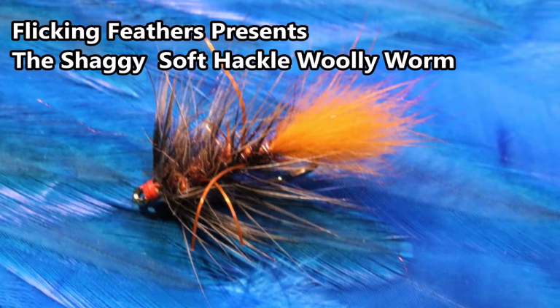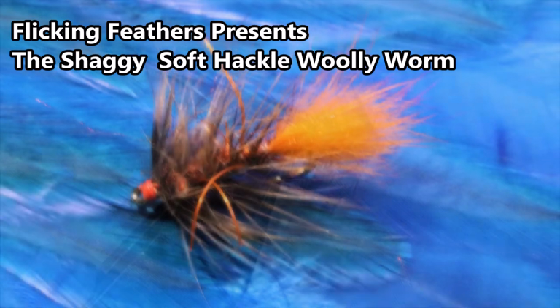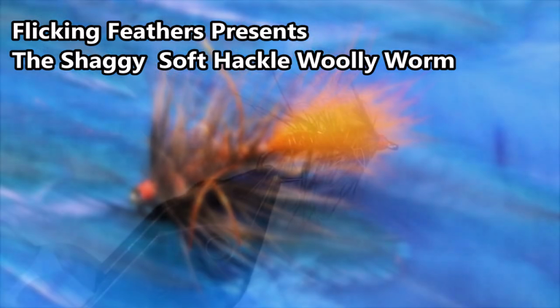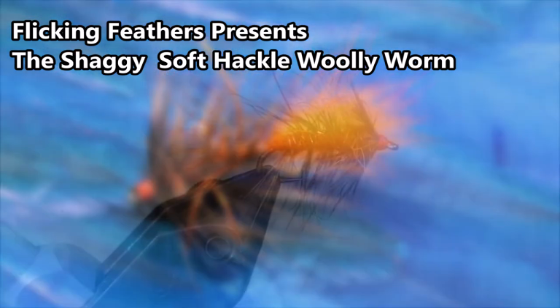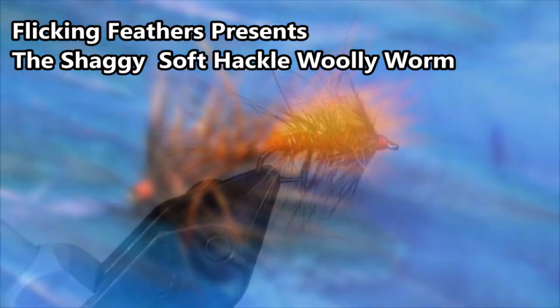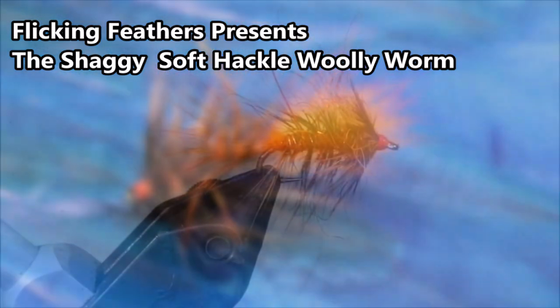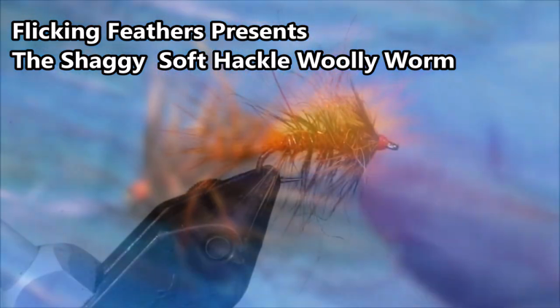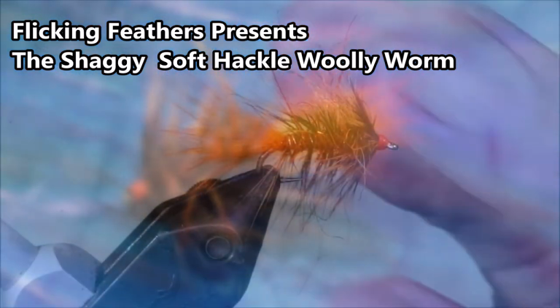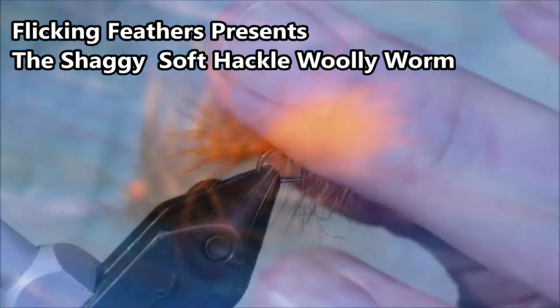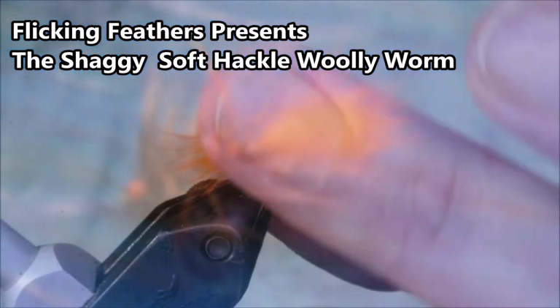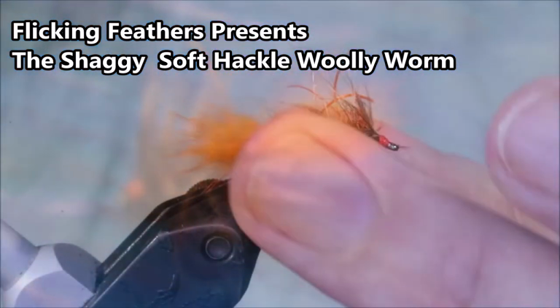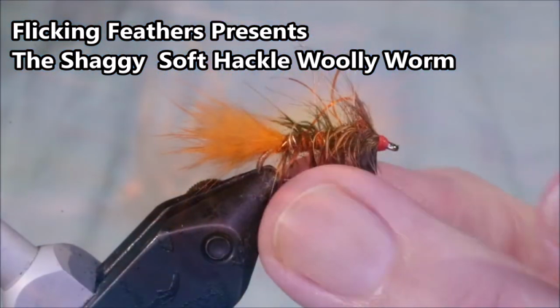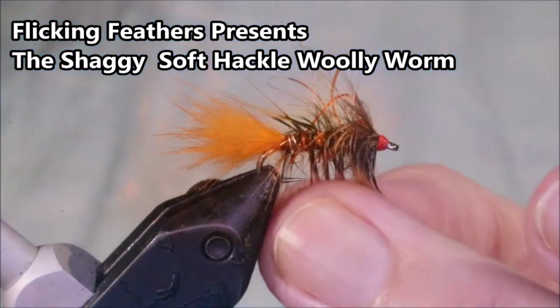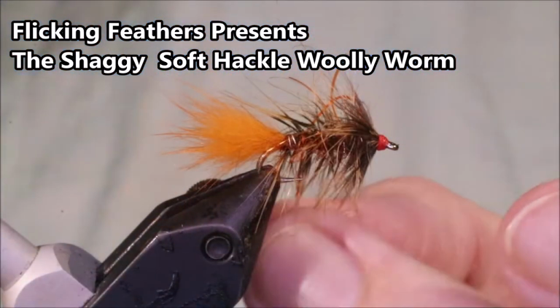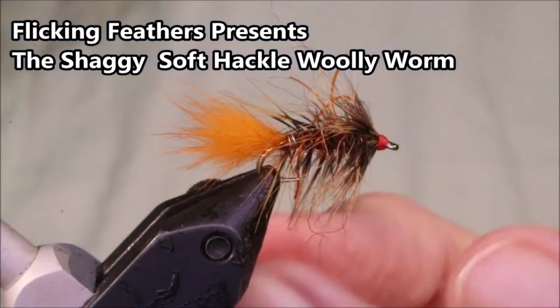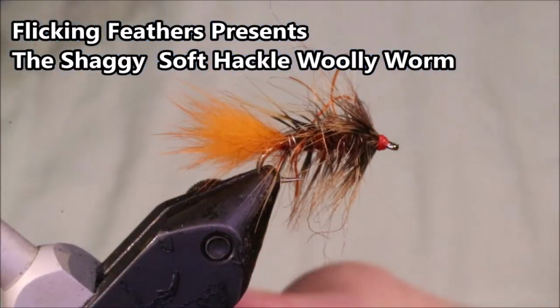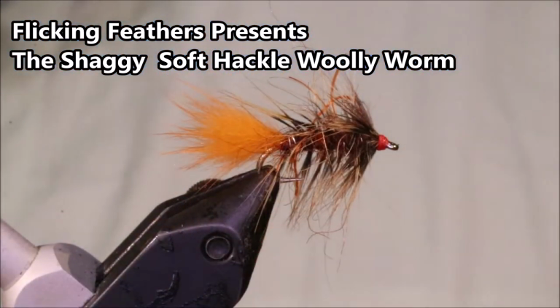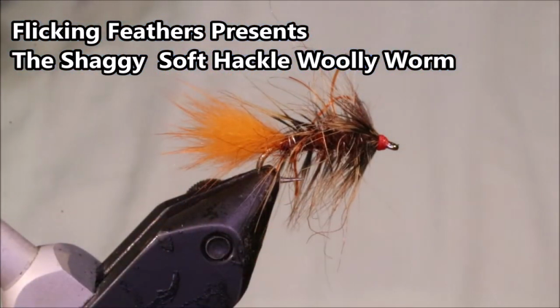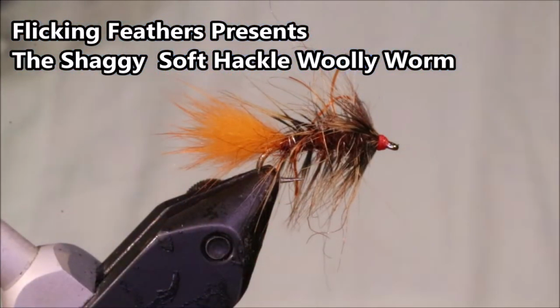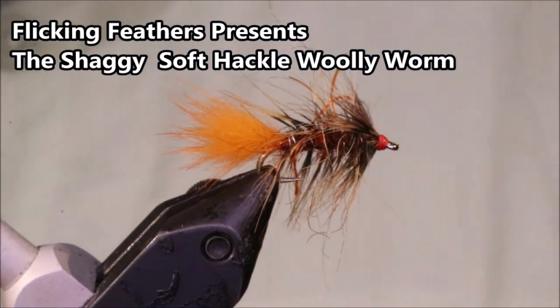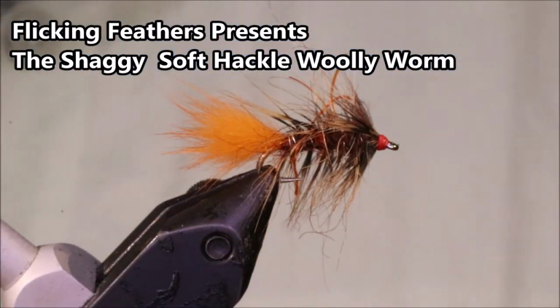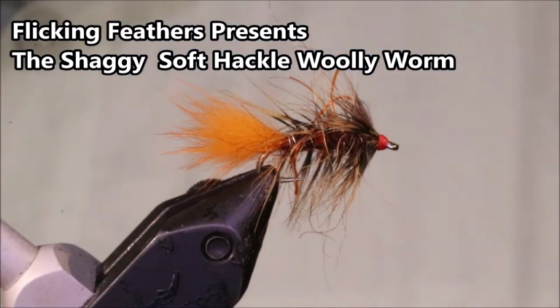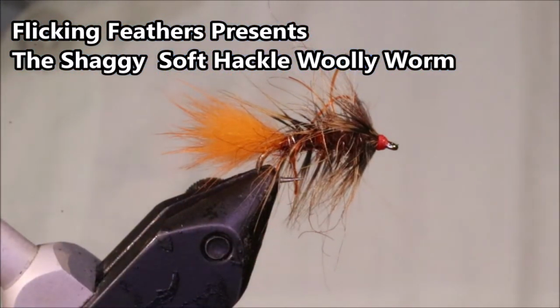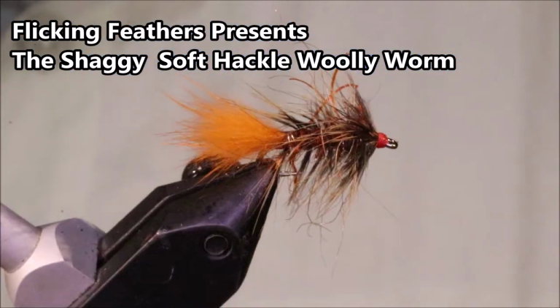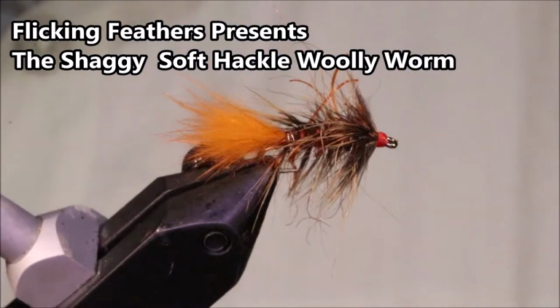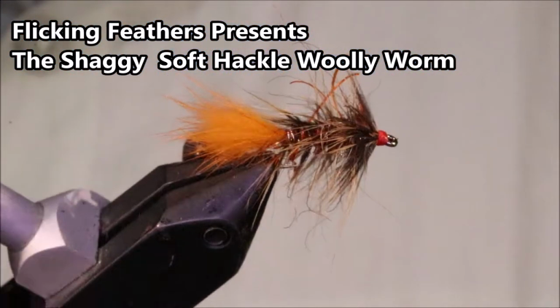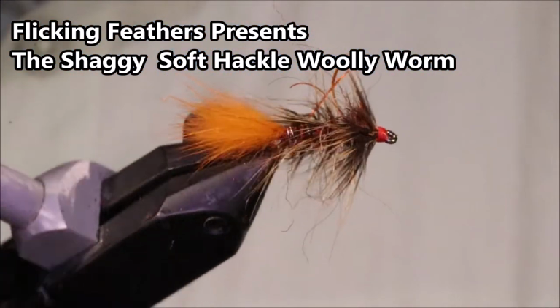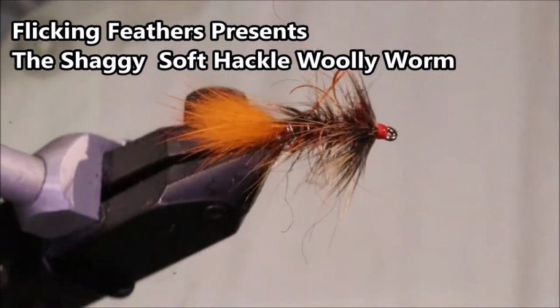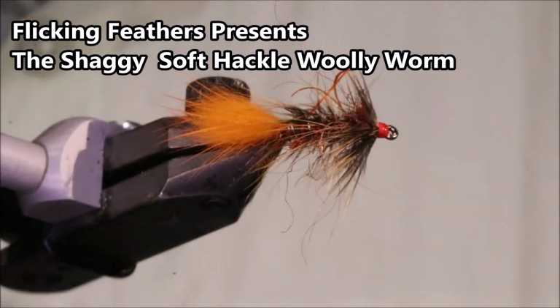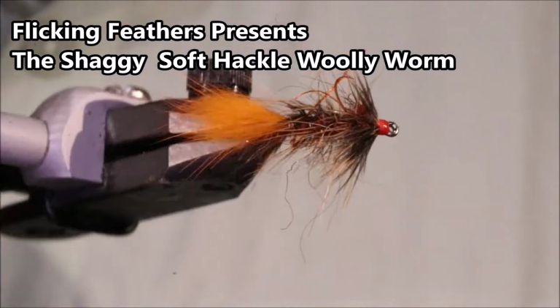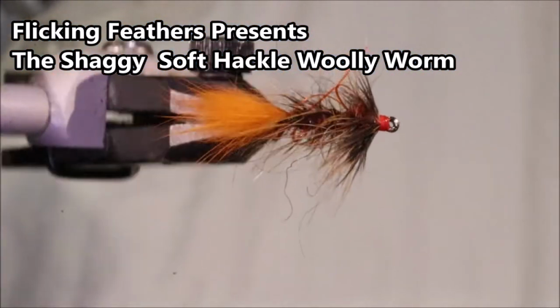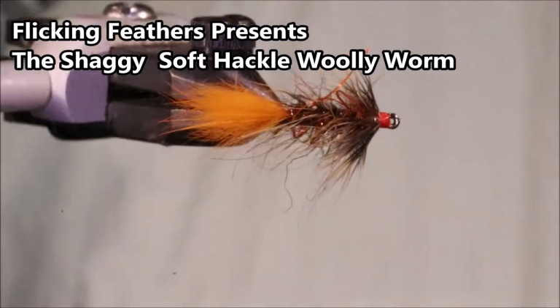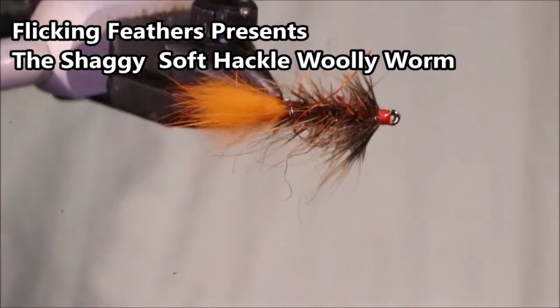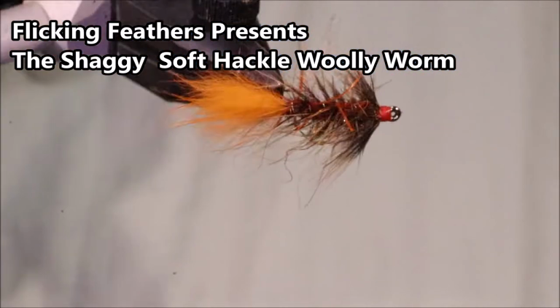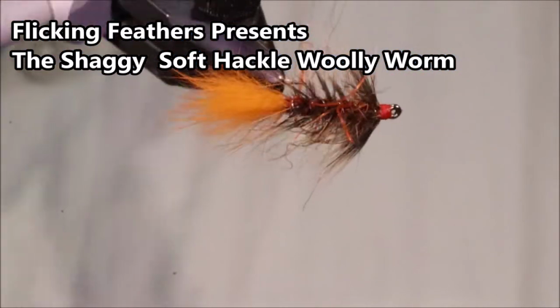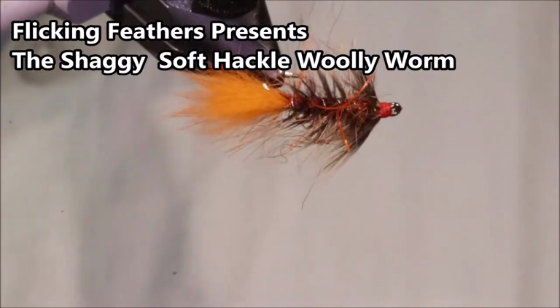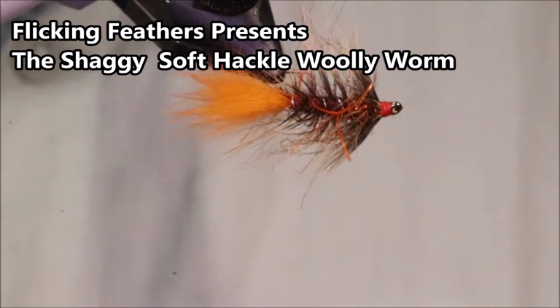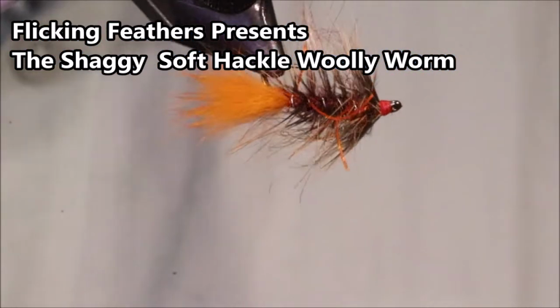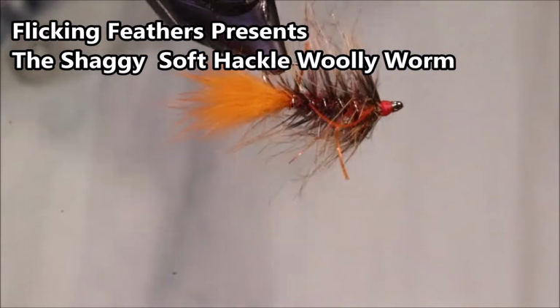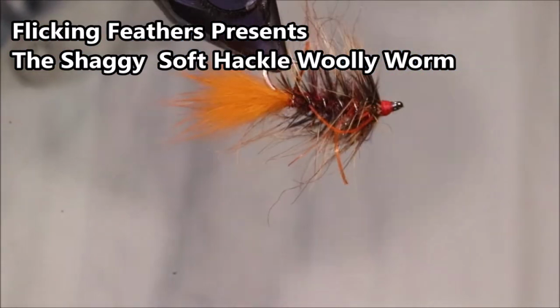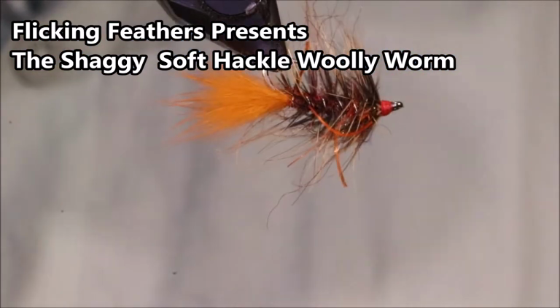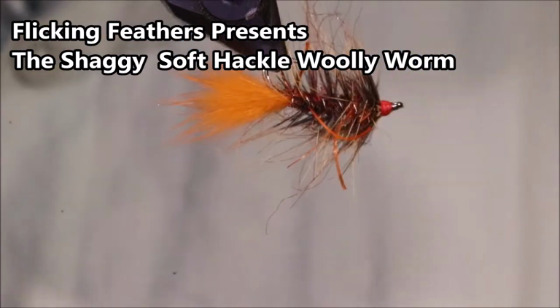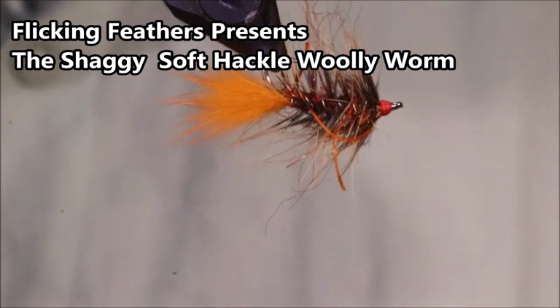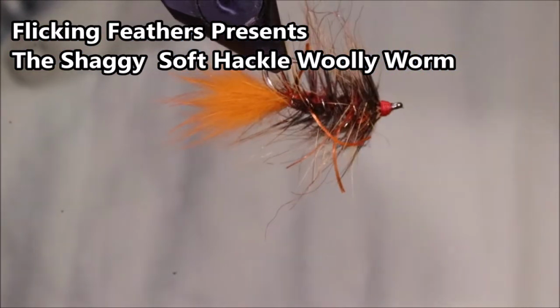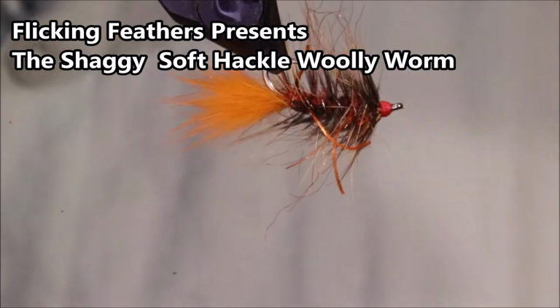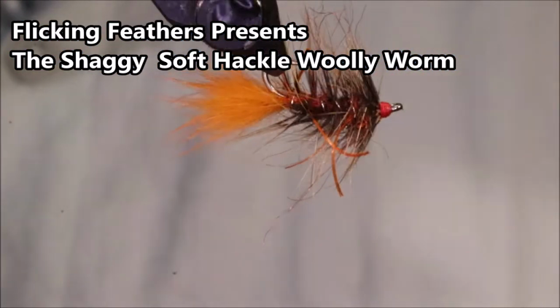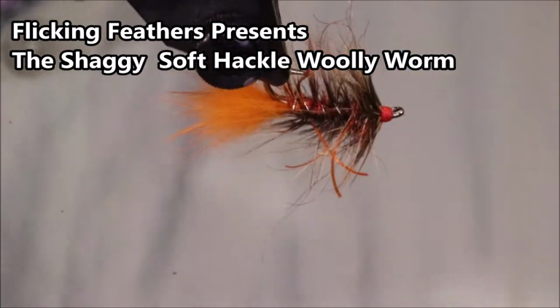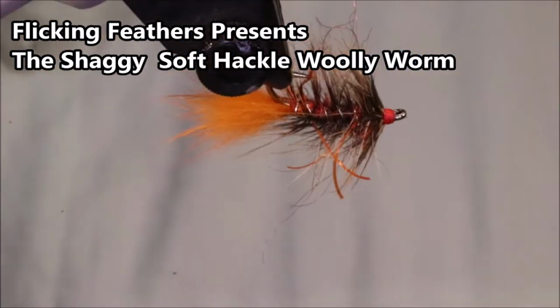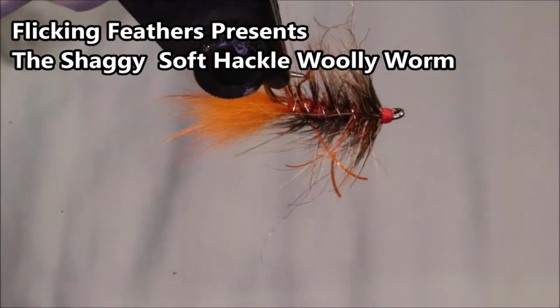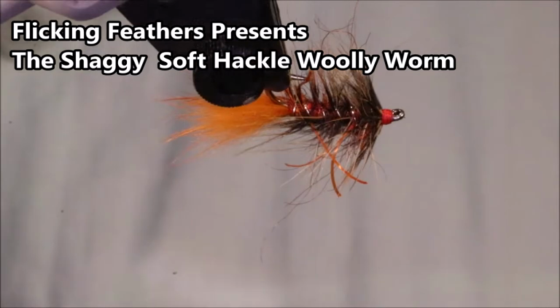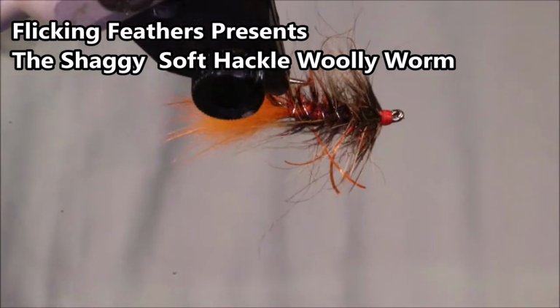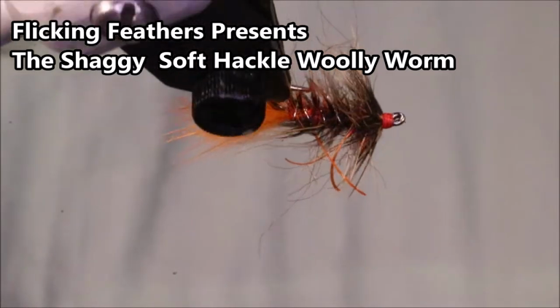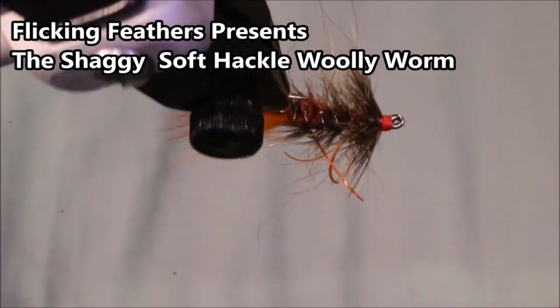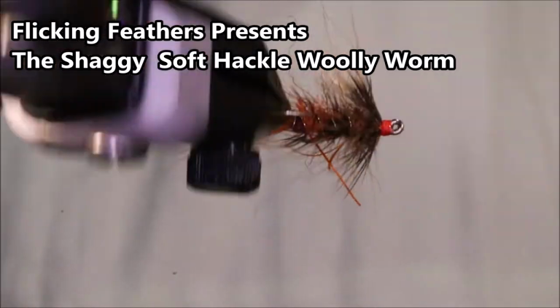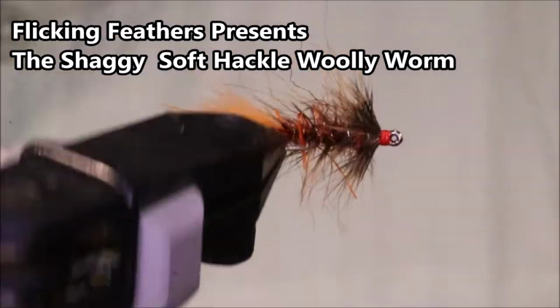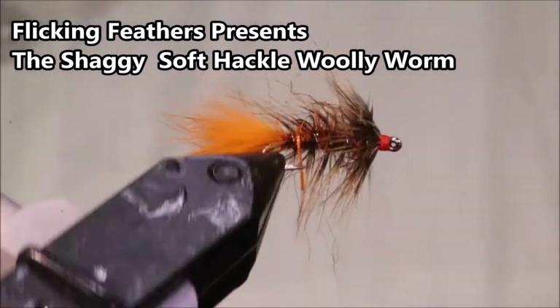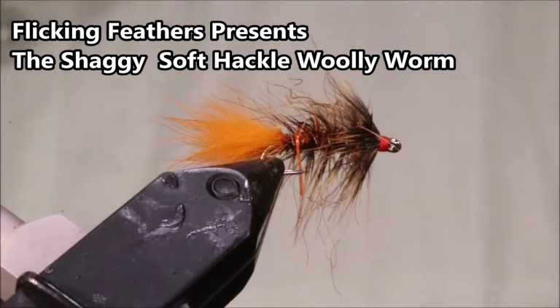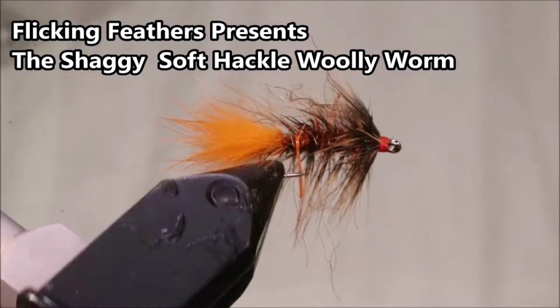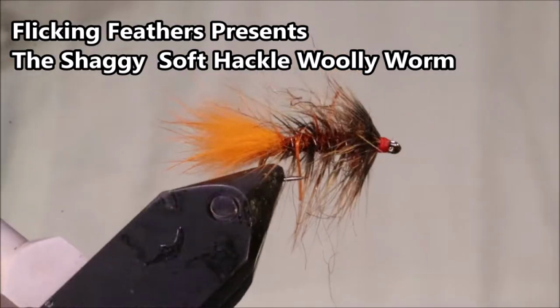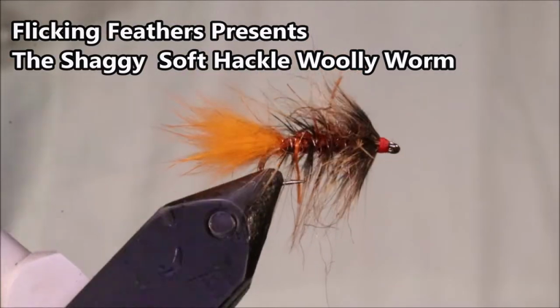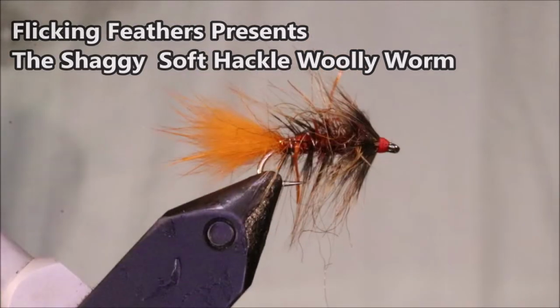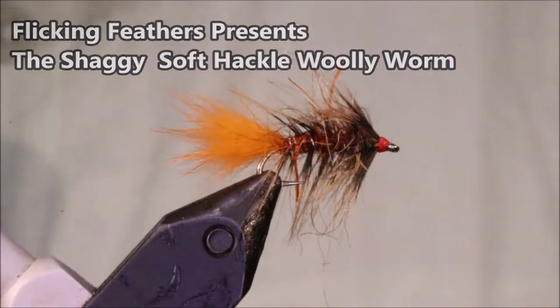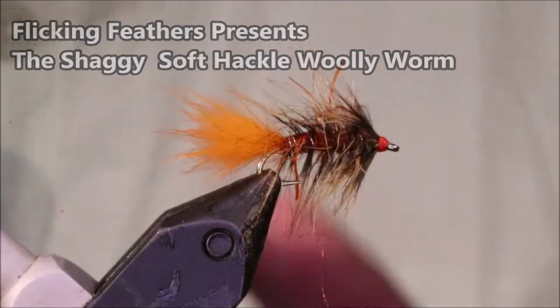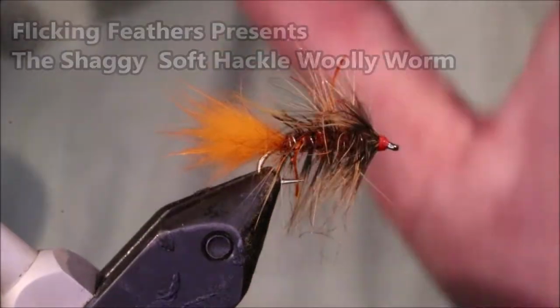Hi everybody, Martin at Flick and Feathers again today and I'm tying this fly for you, this wee scruffy thing. It's just a soft tackle, only one.